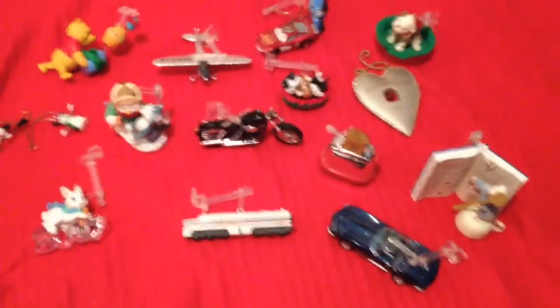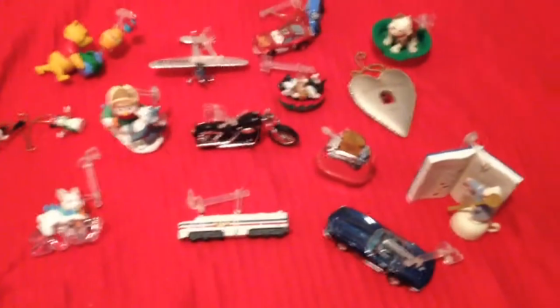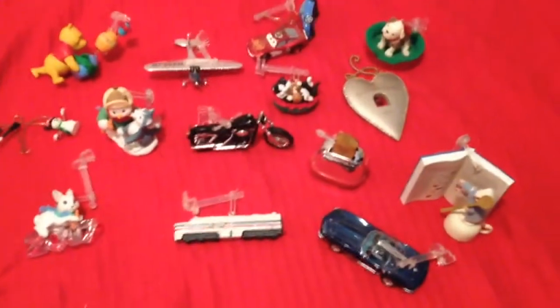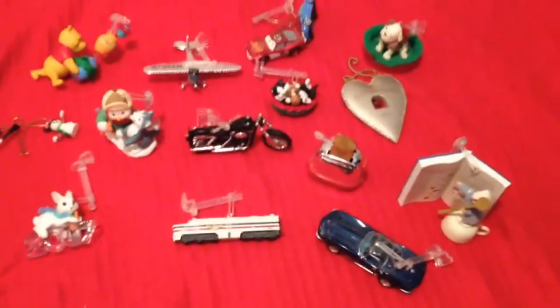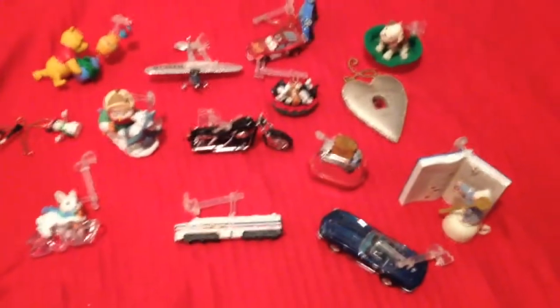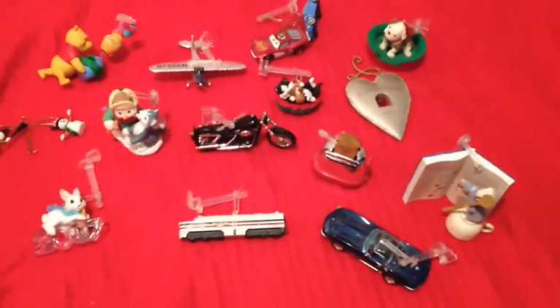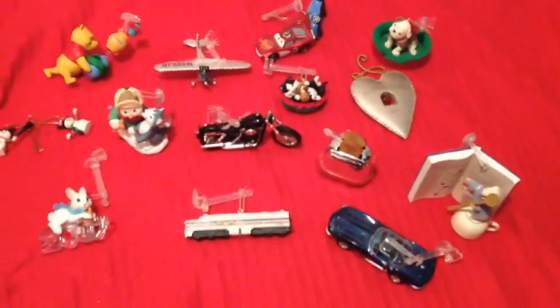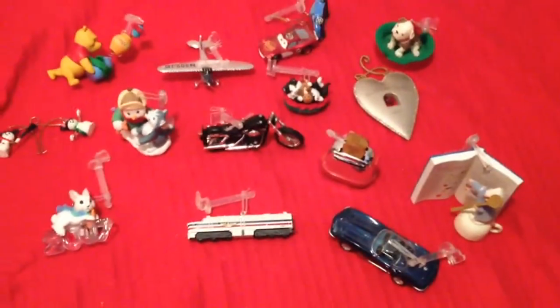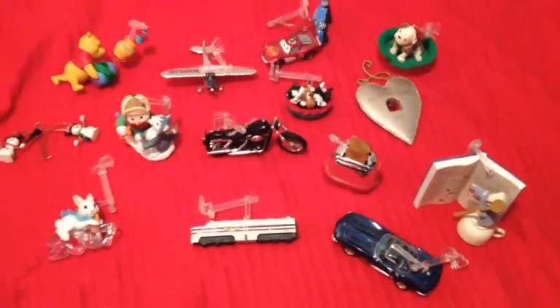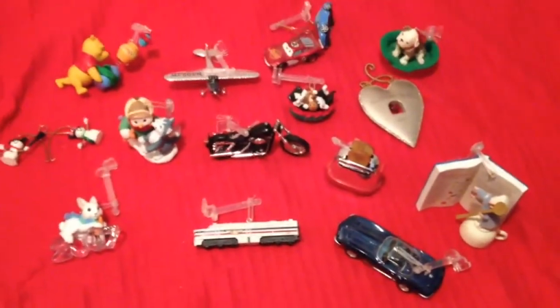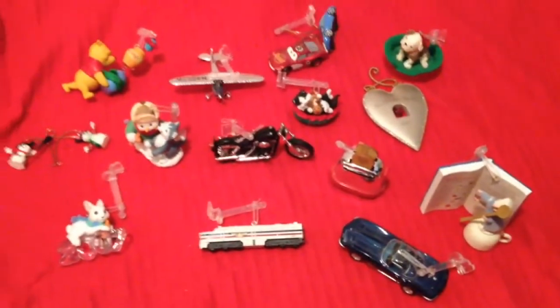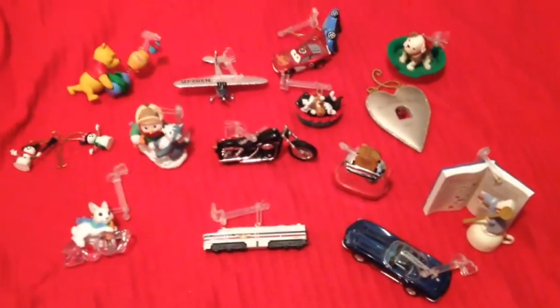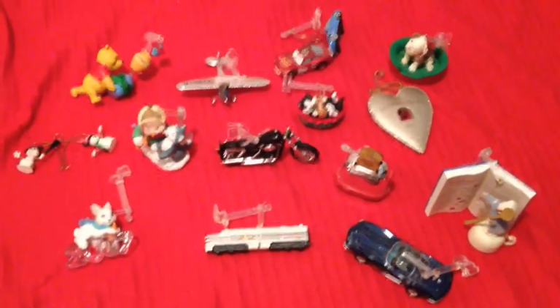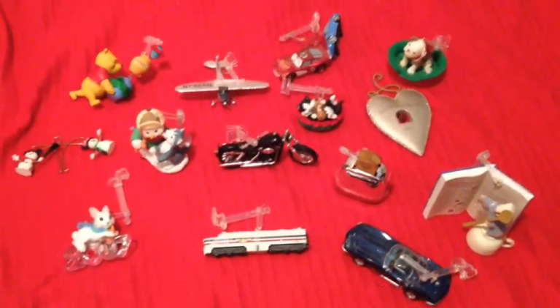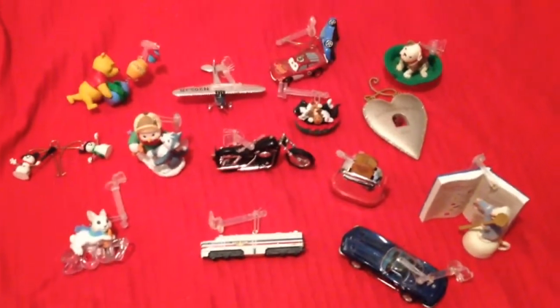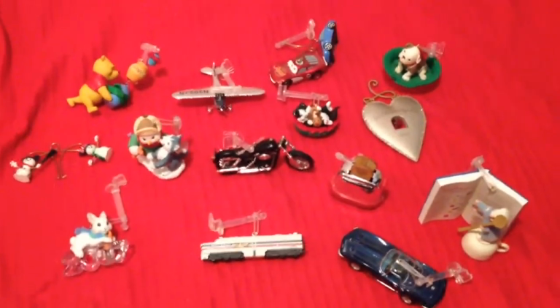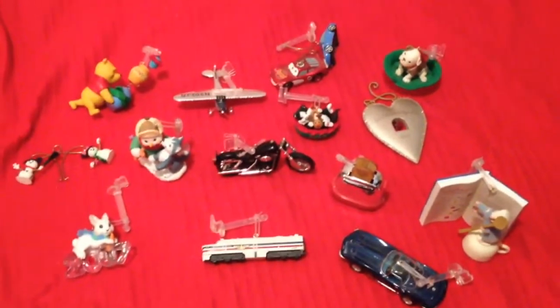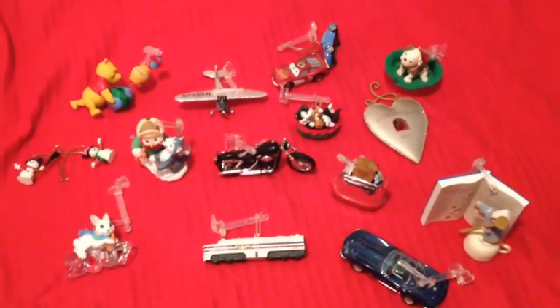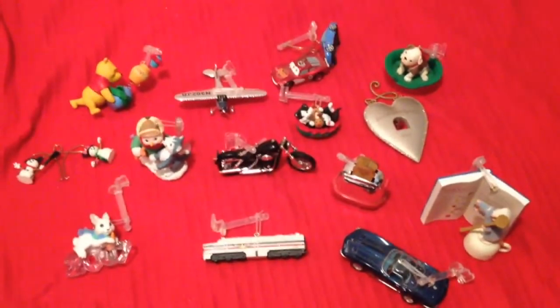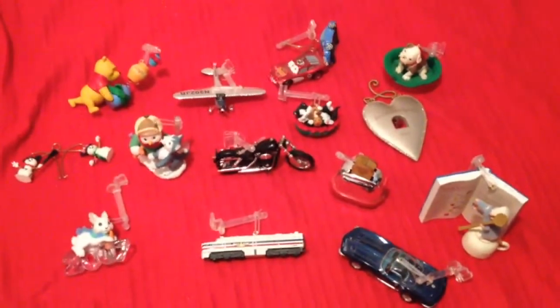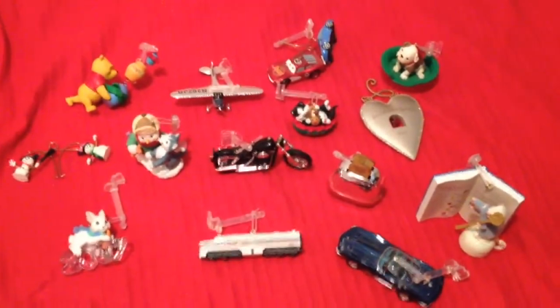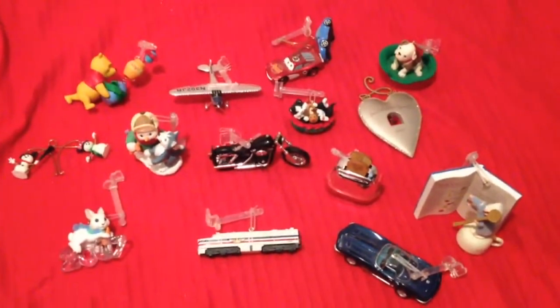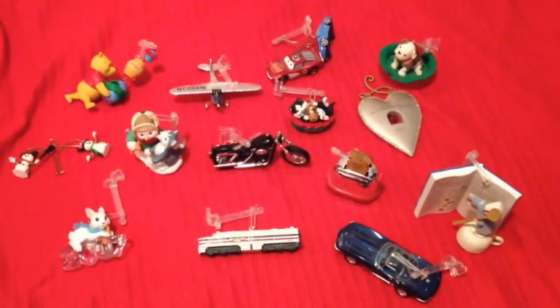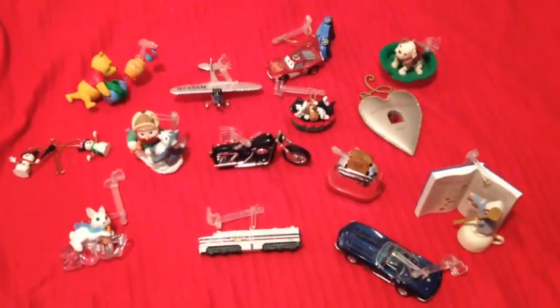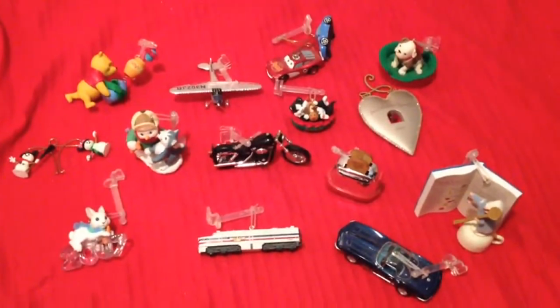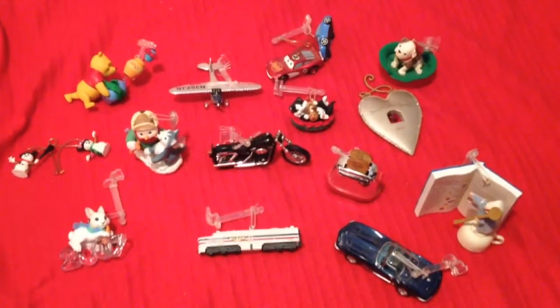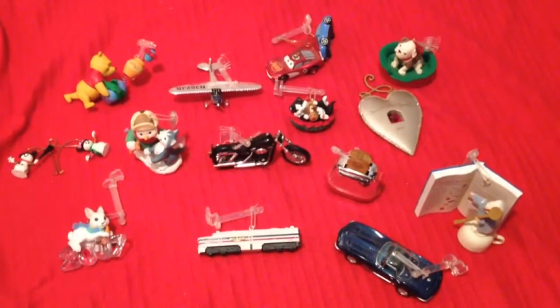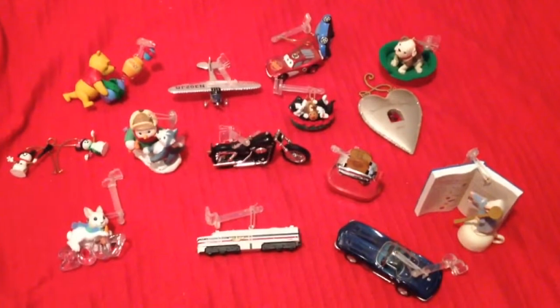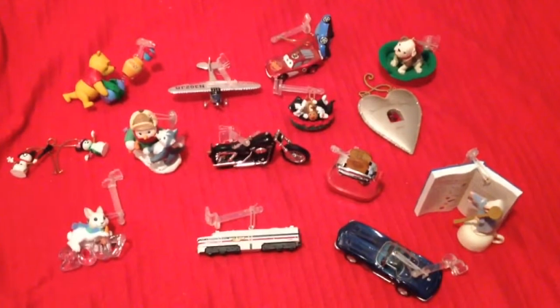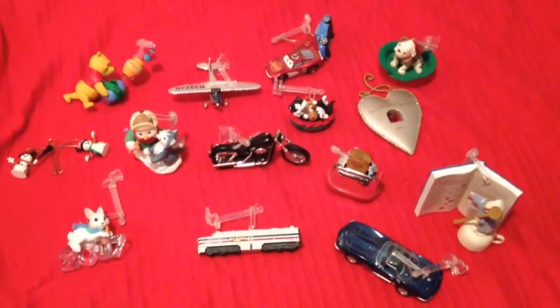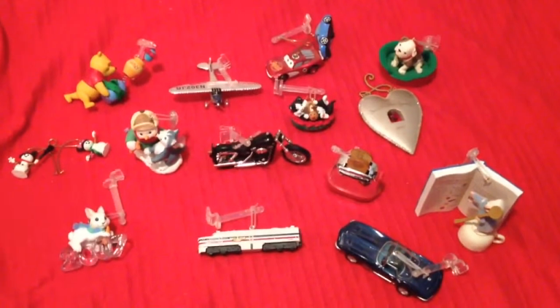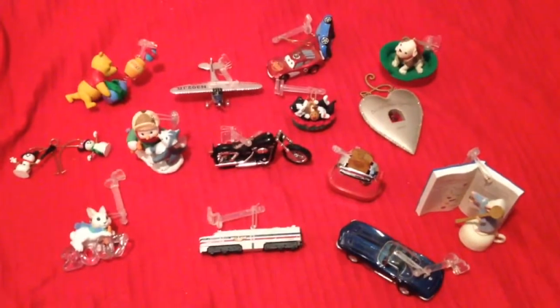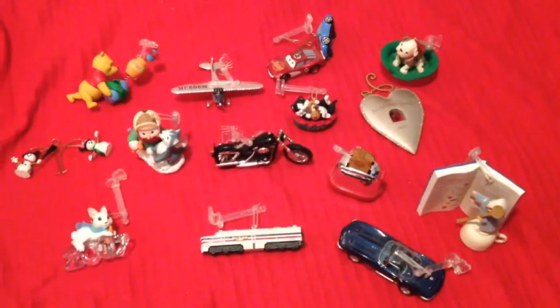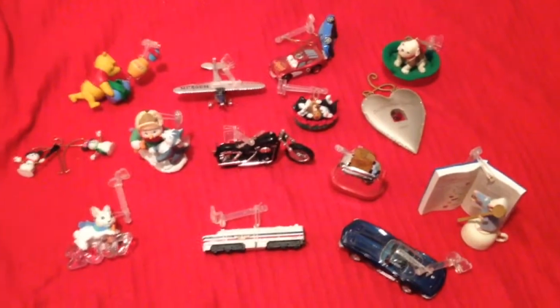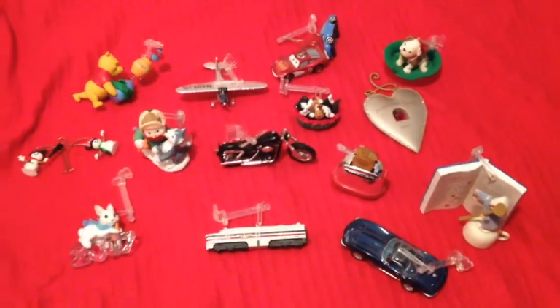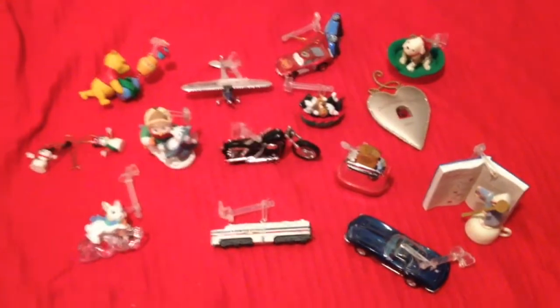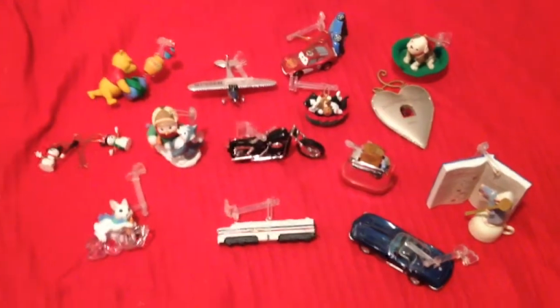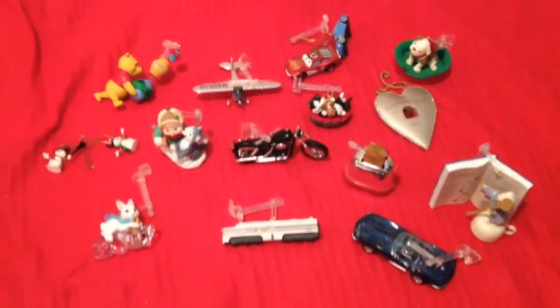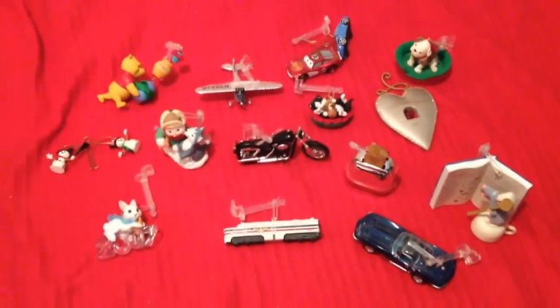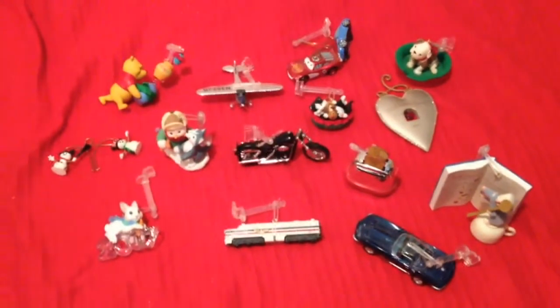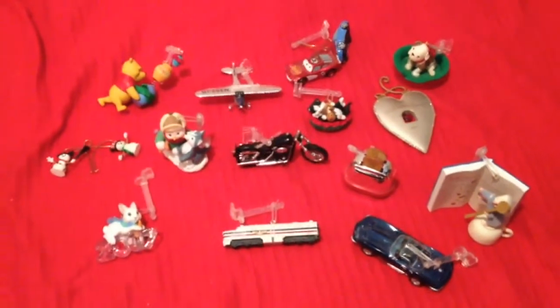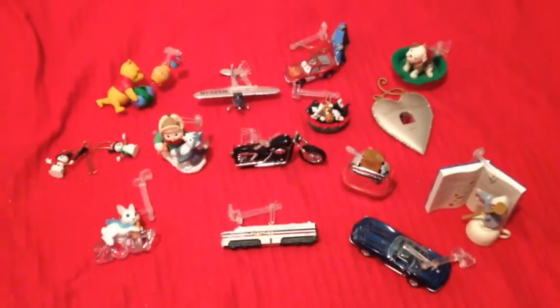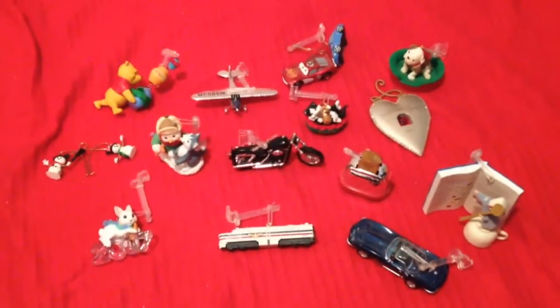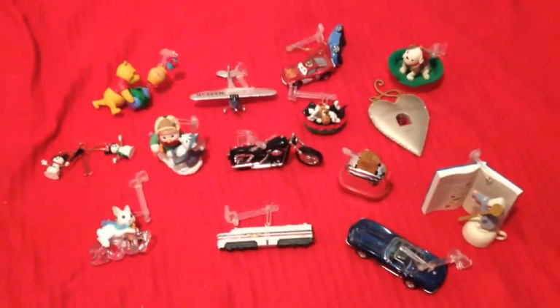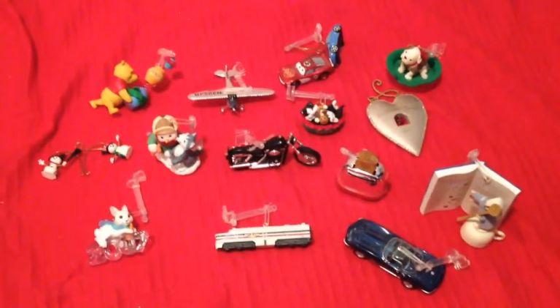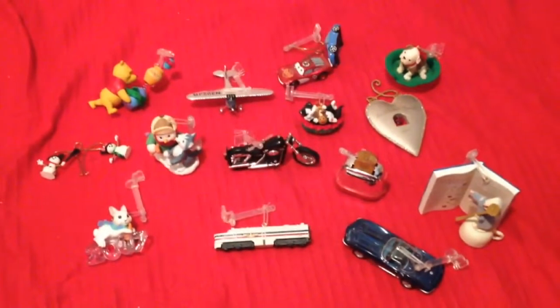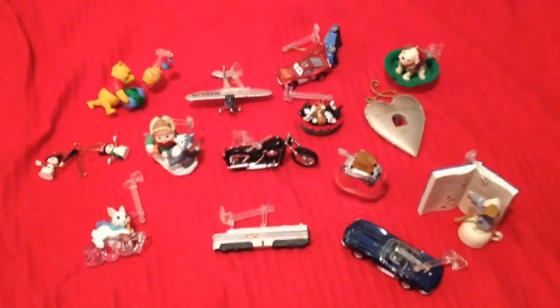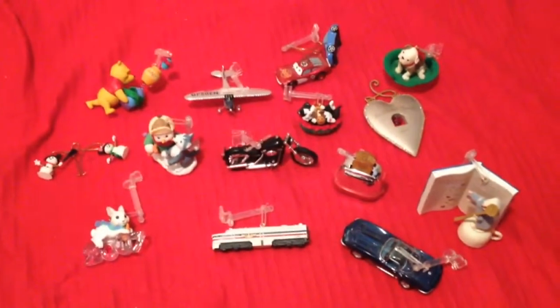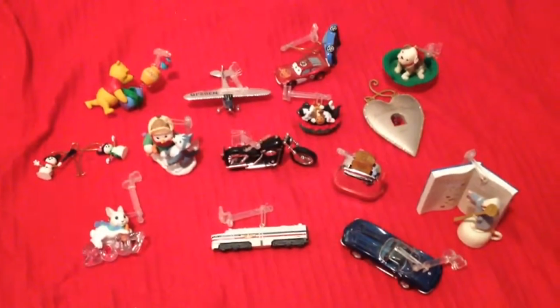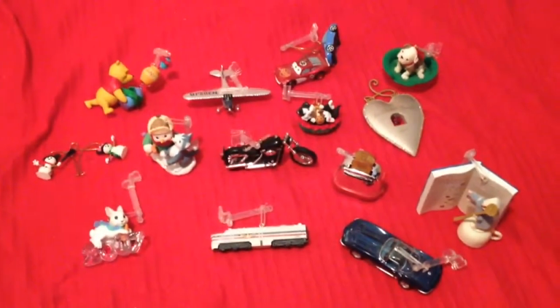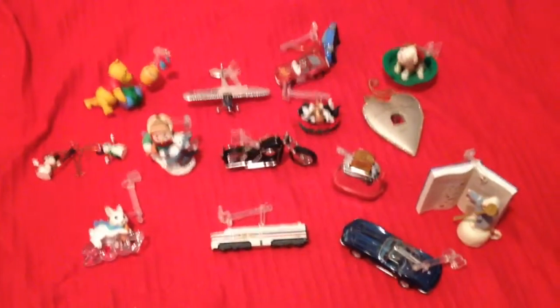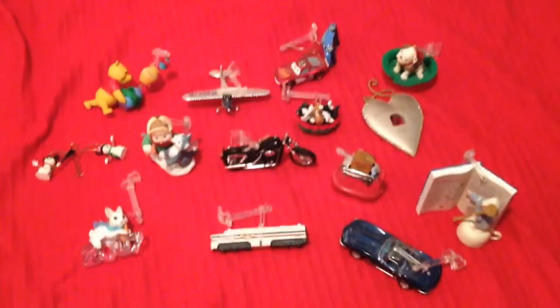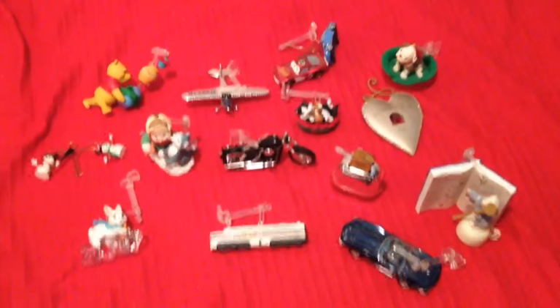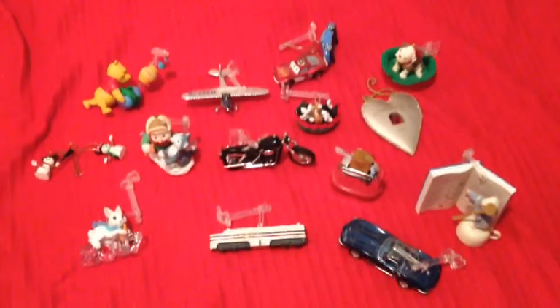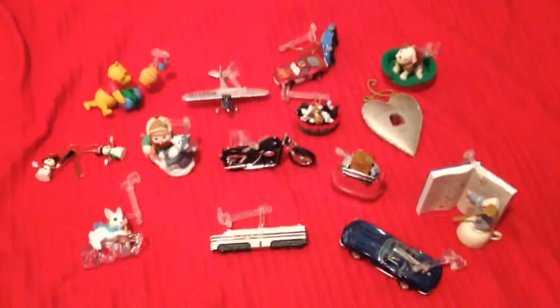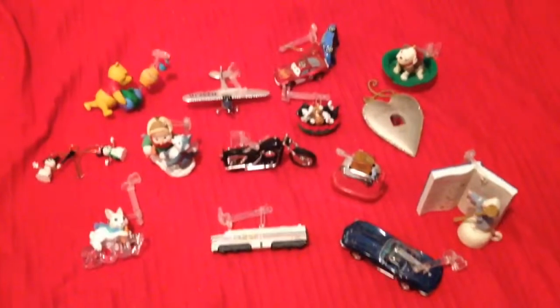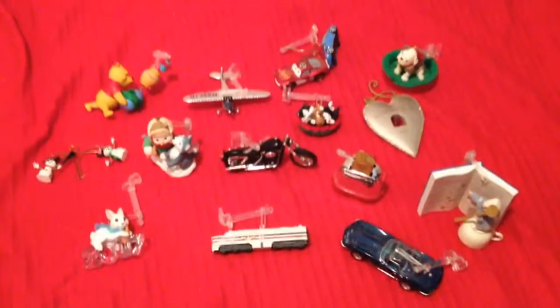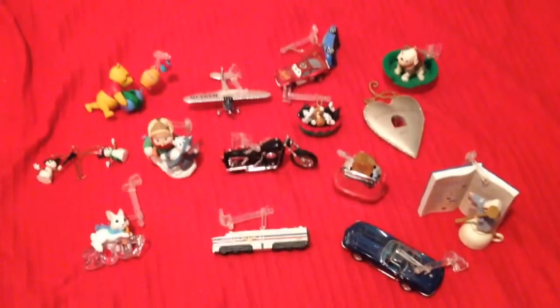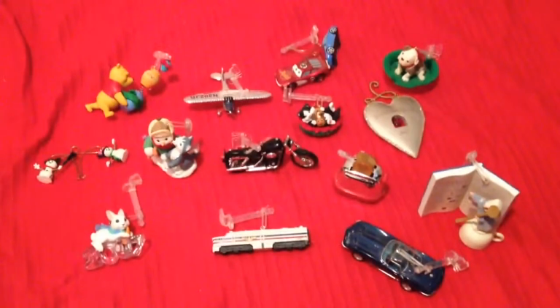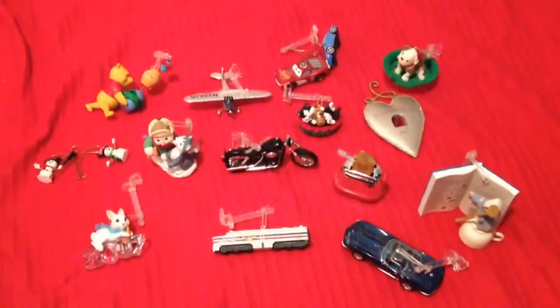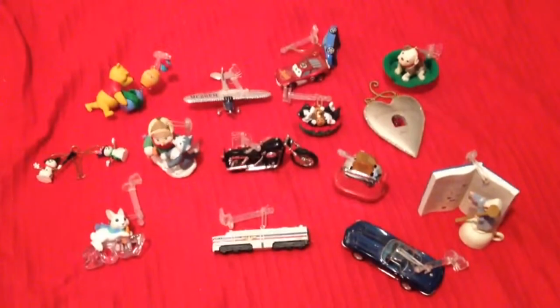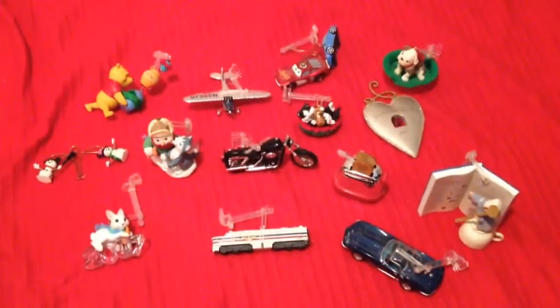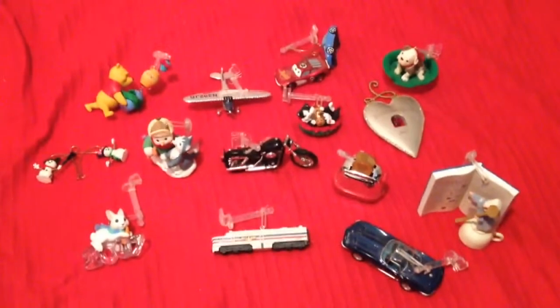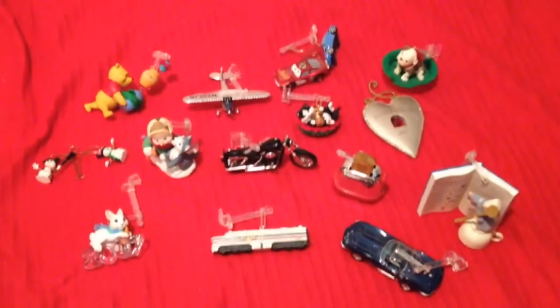They'll be listed on eBay under the same username: VideoGamerDaryl. Thank you for viewing.